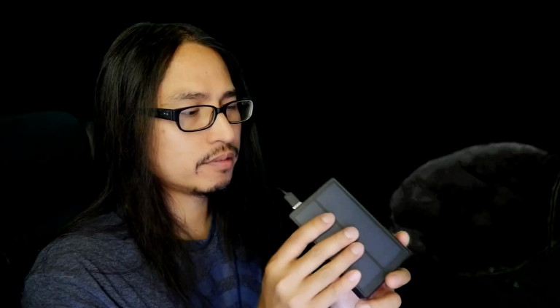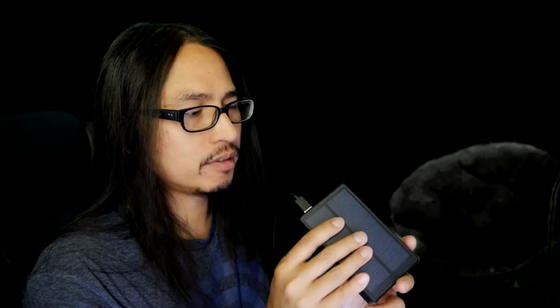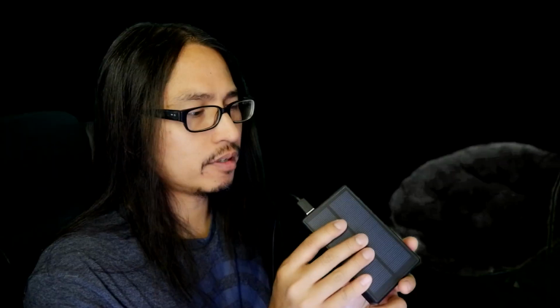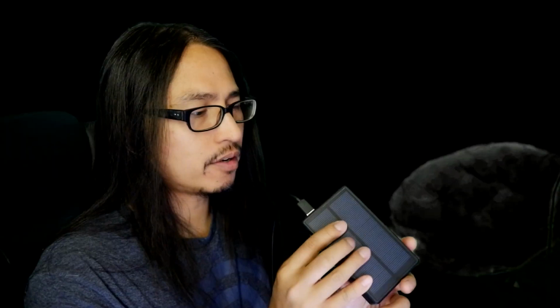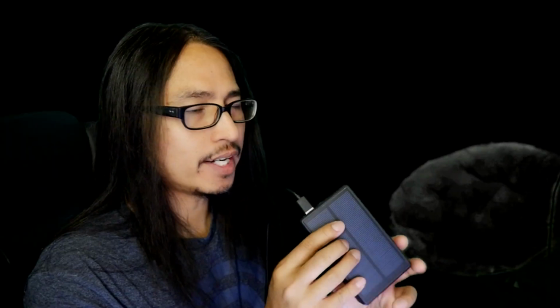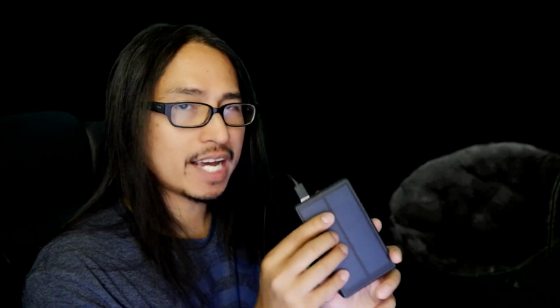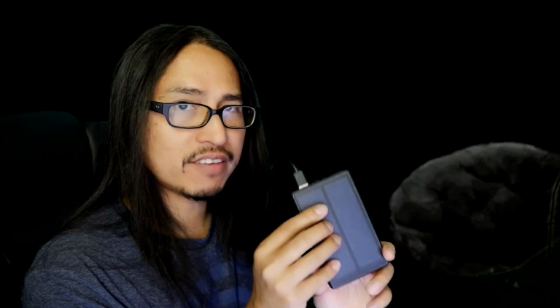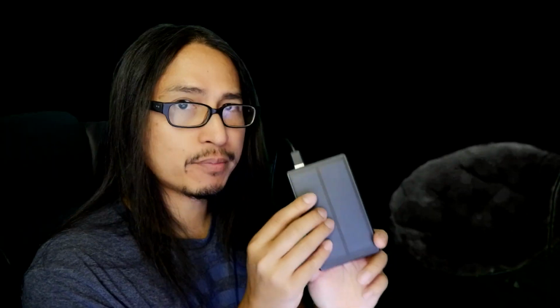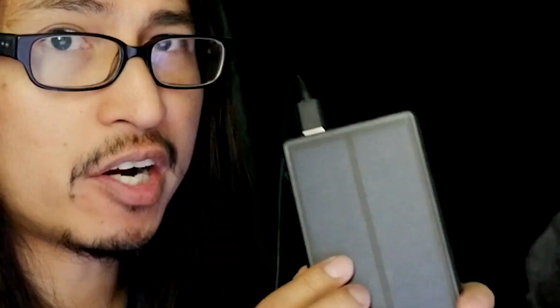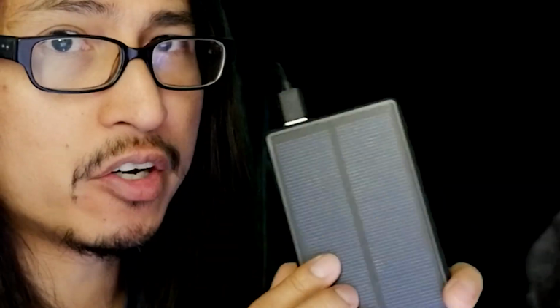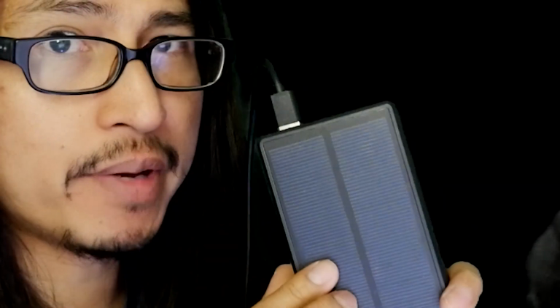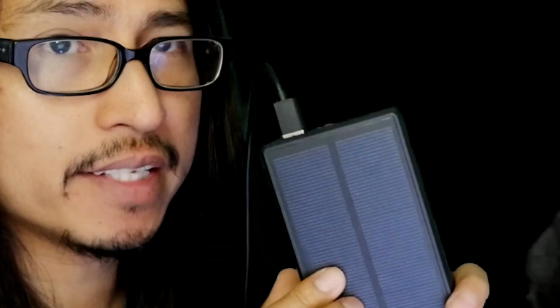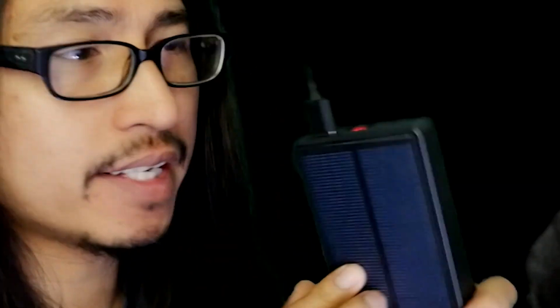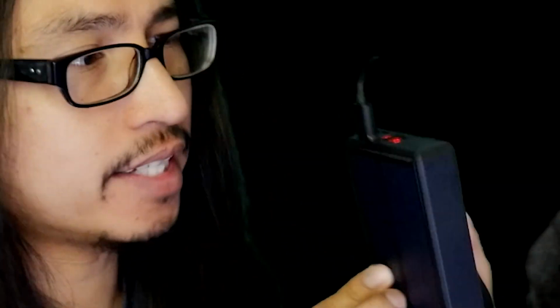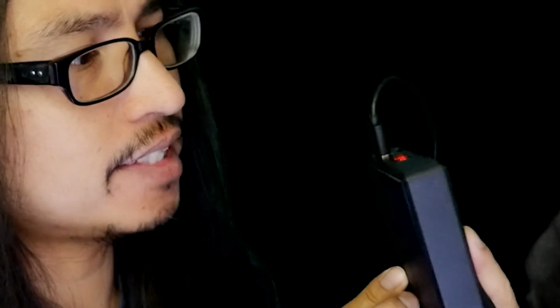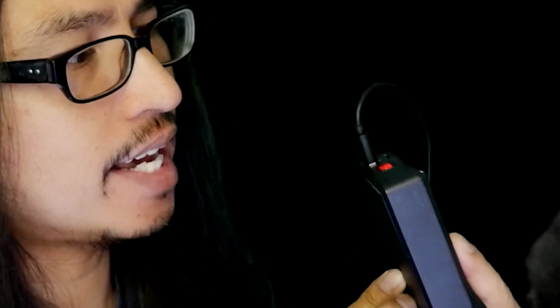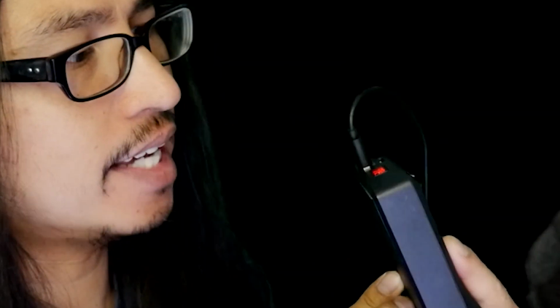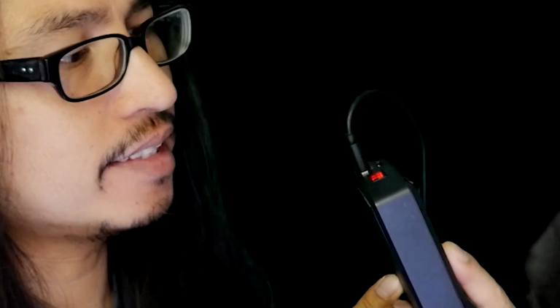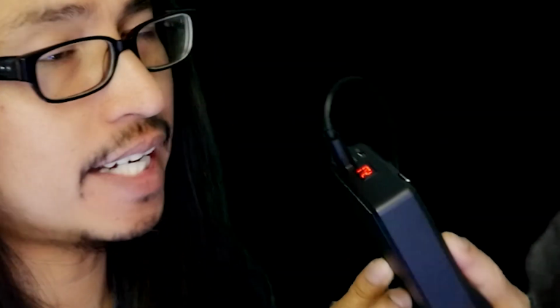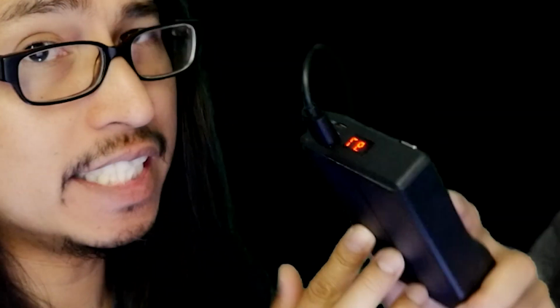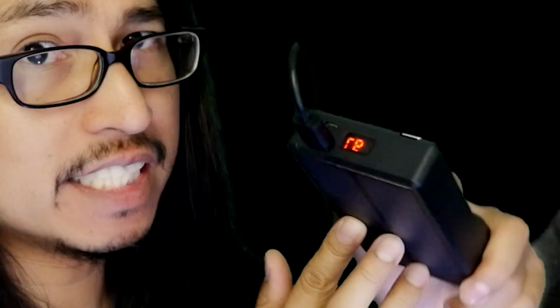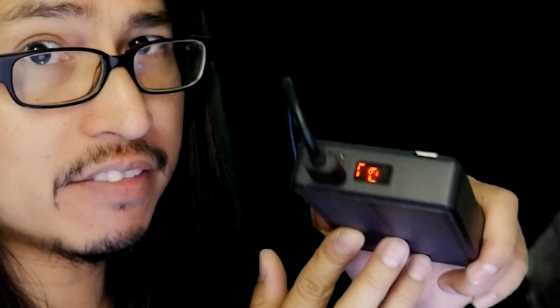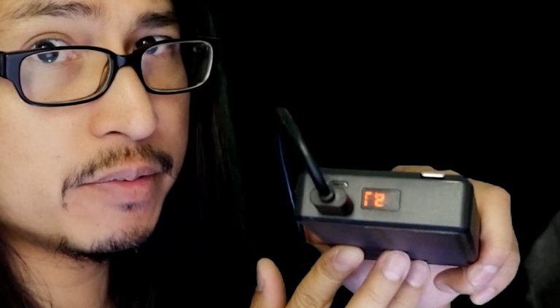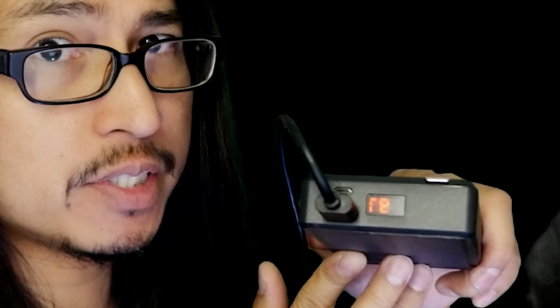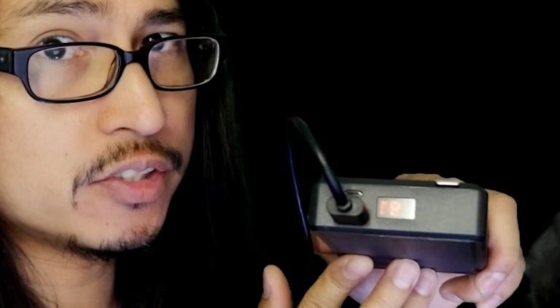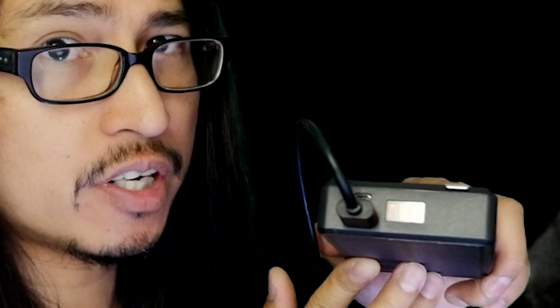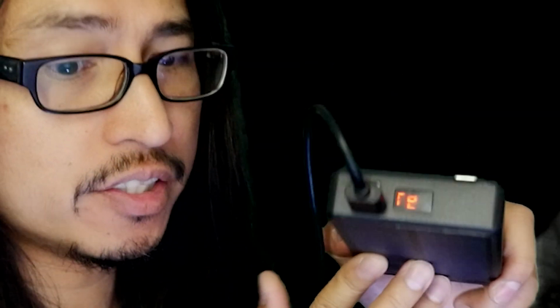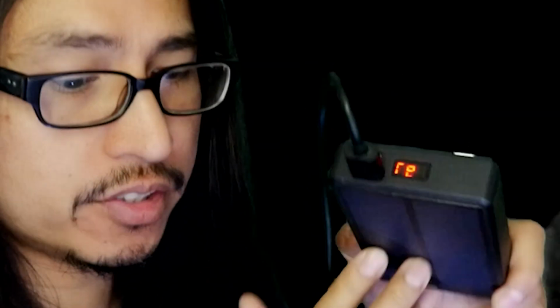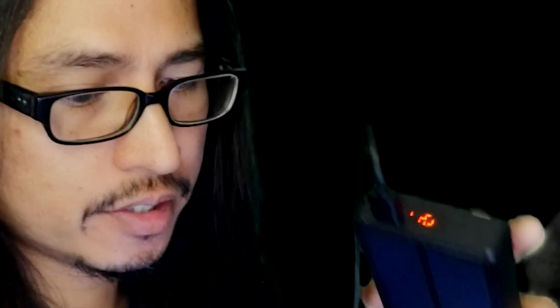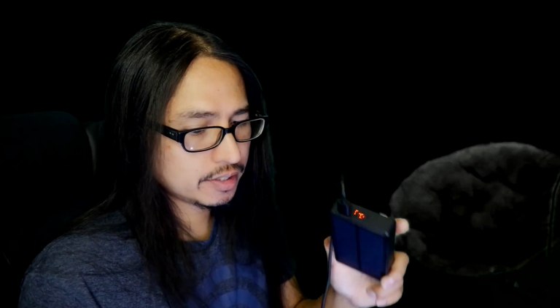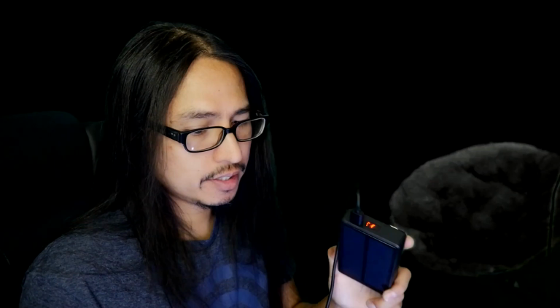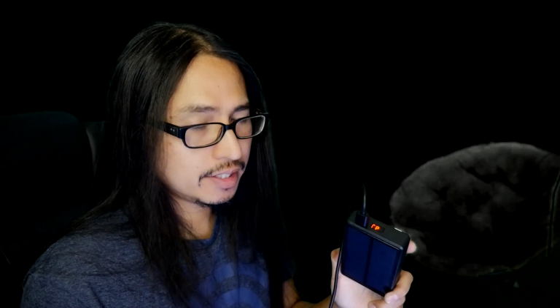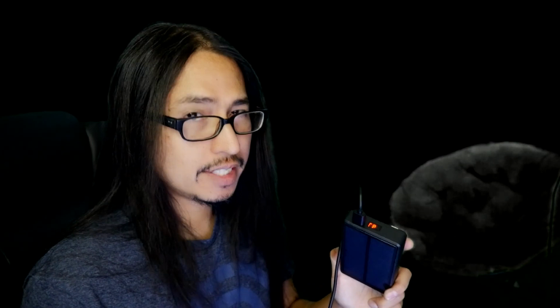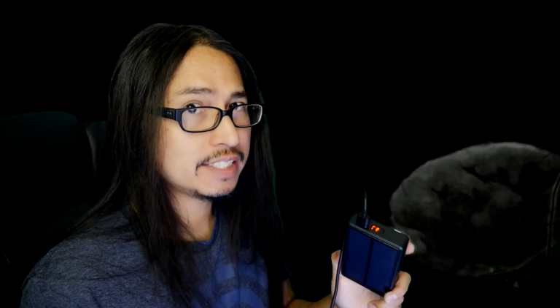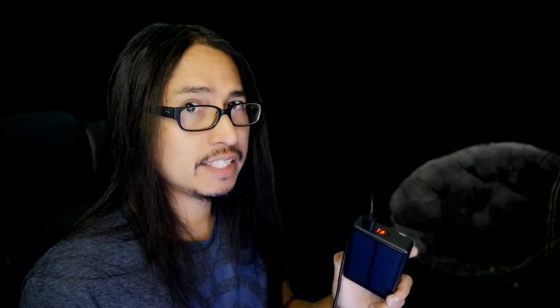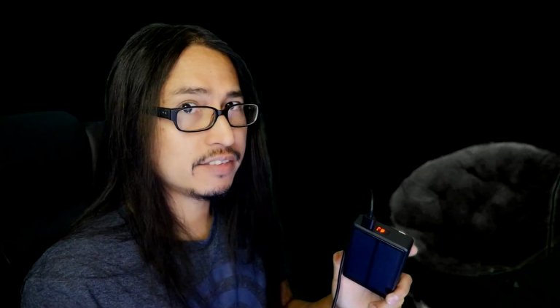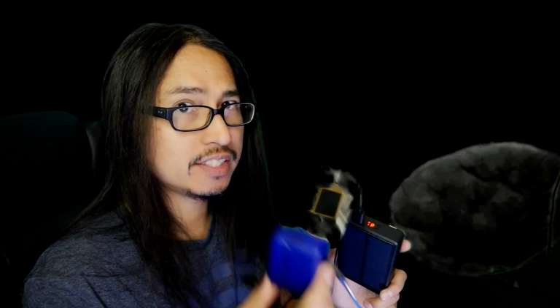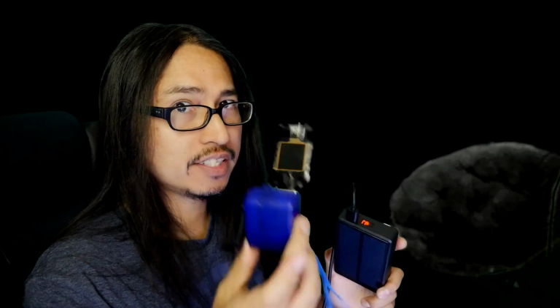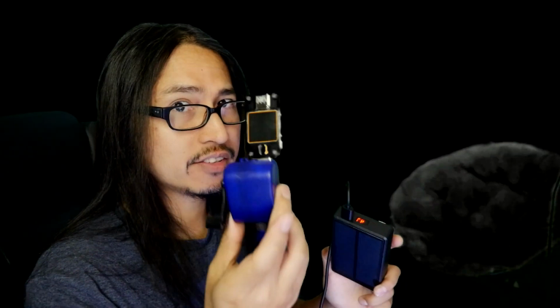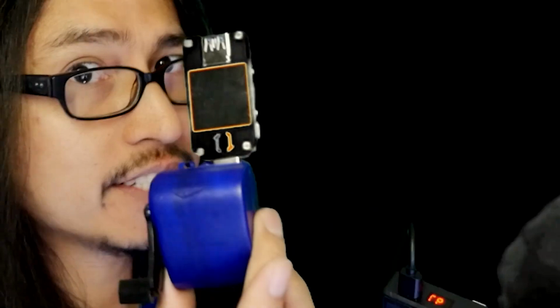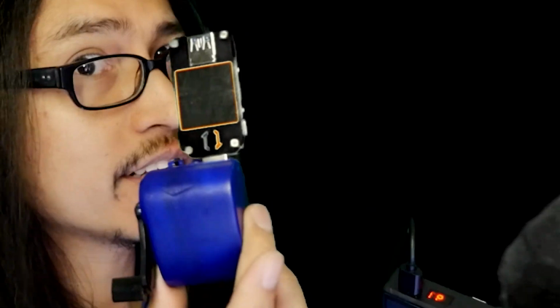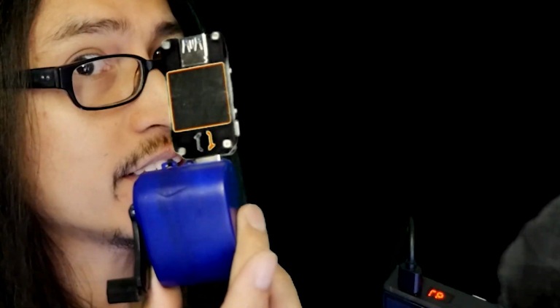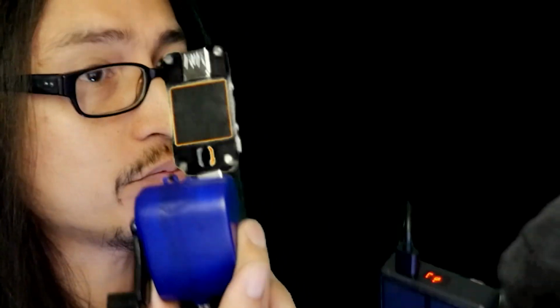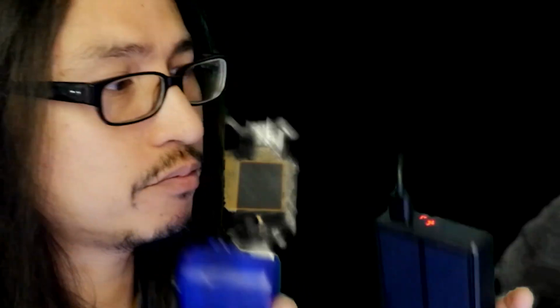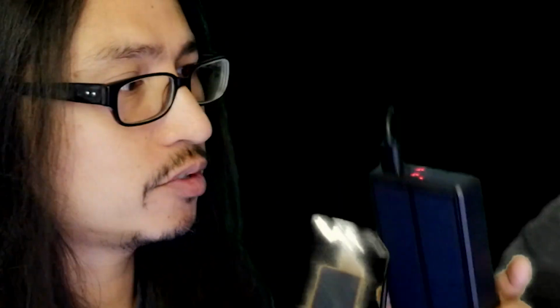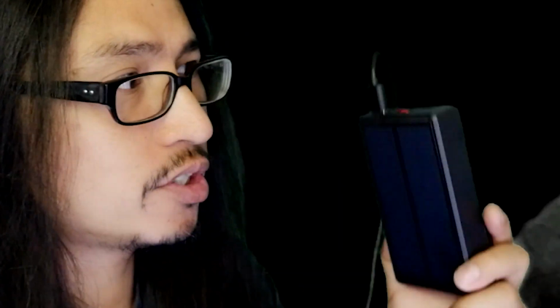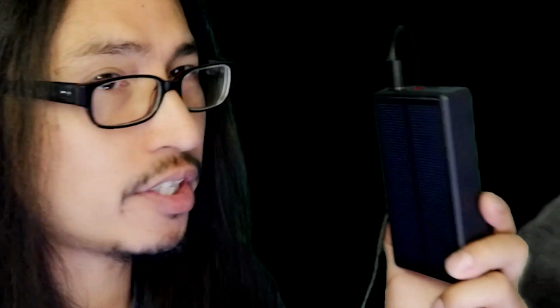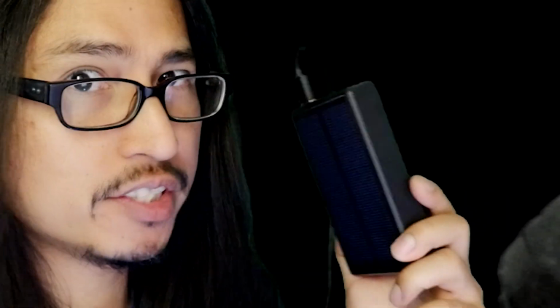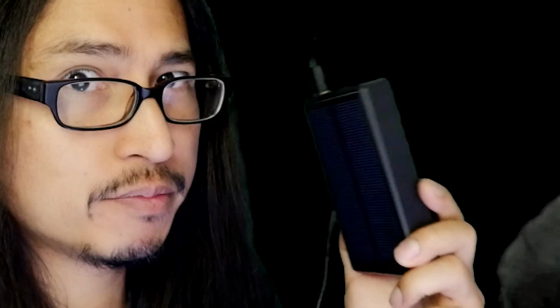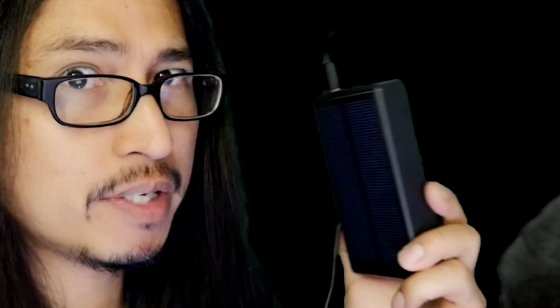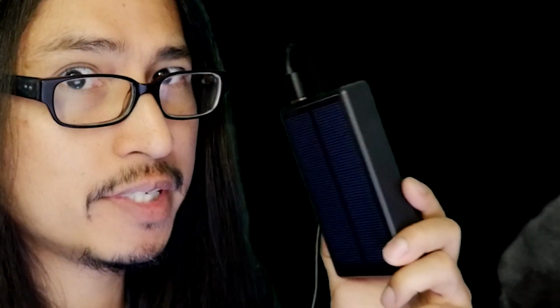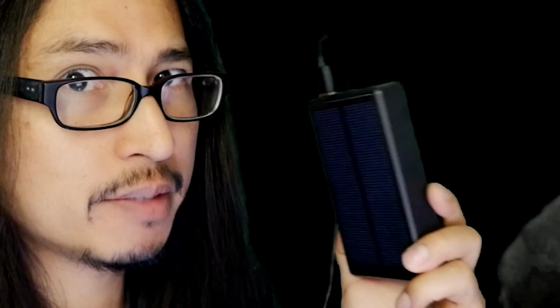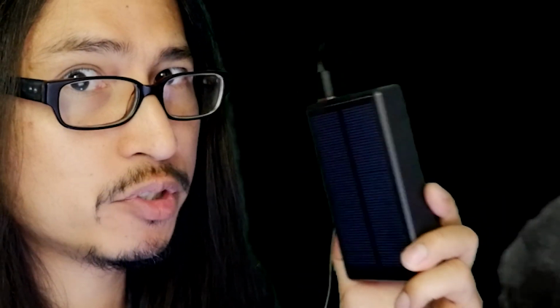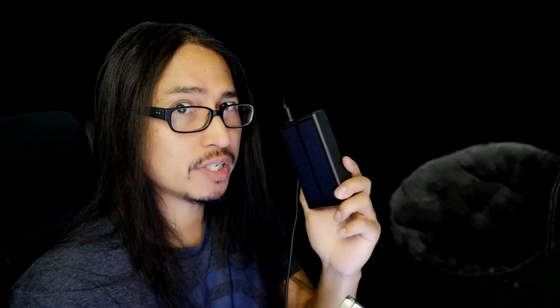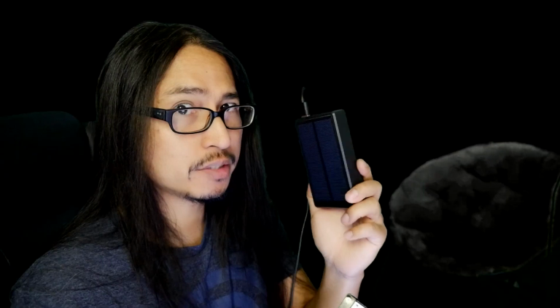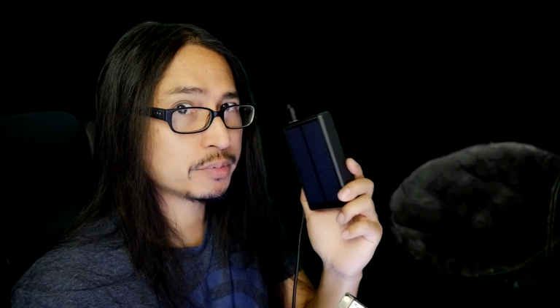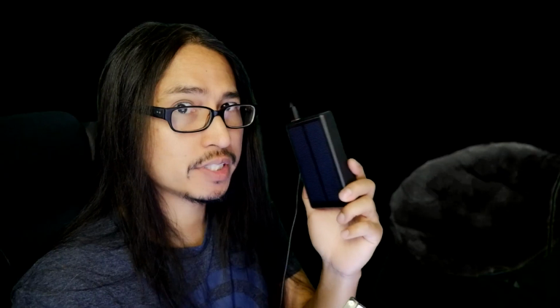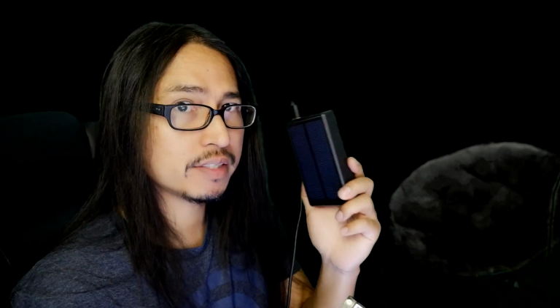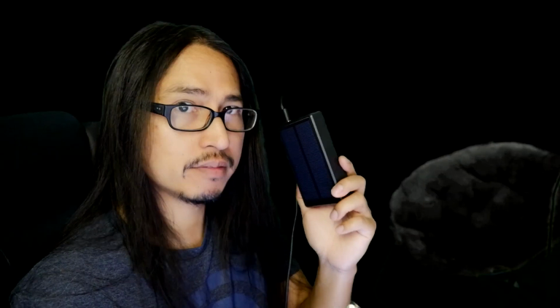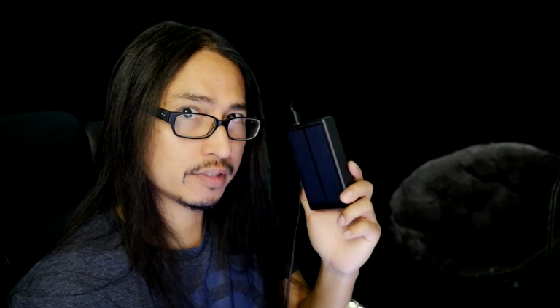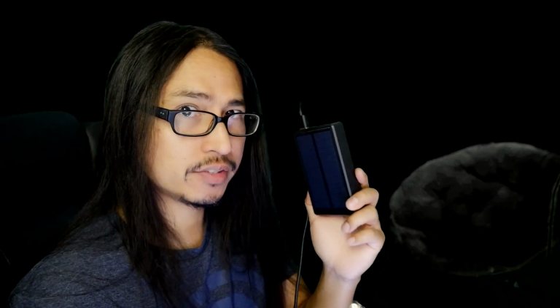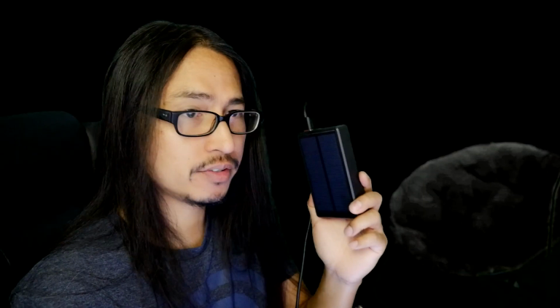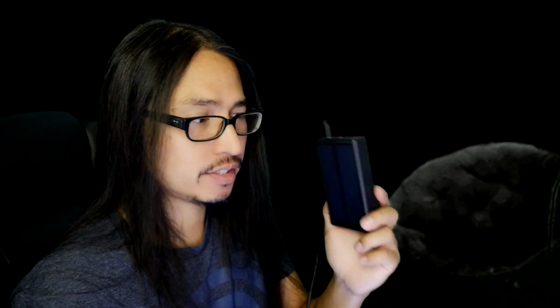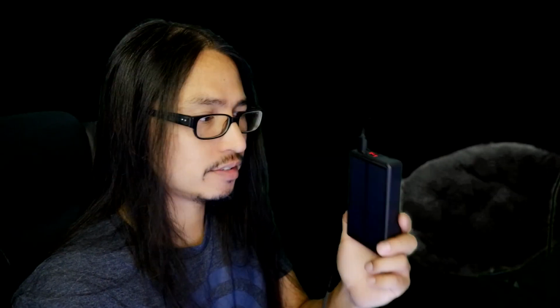Alright, I have a power bank that's at 97% charge. Let's see if this little thing can charge it up to 100%. Let's do this.